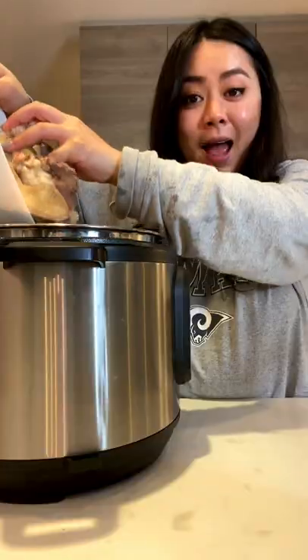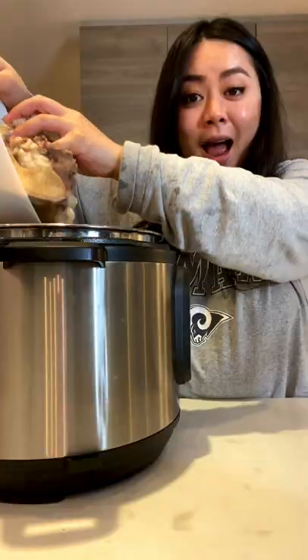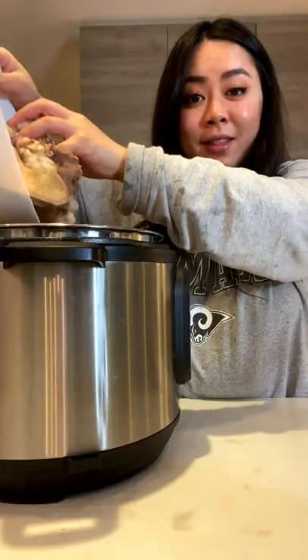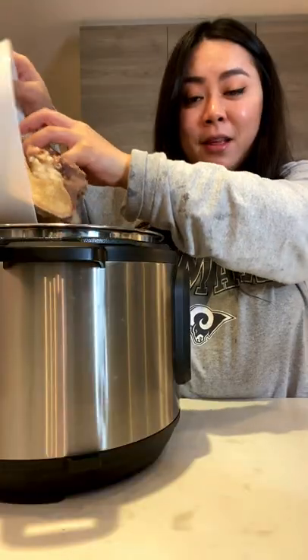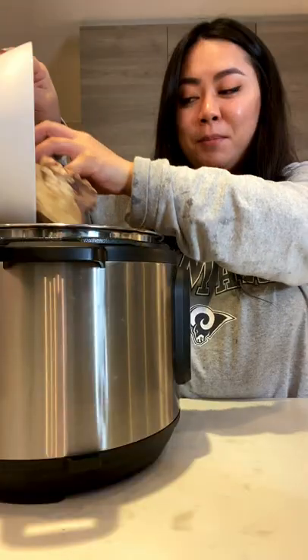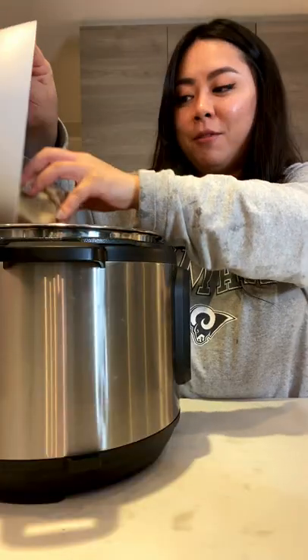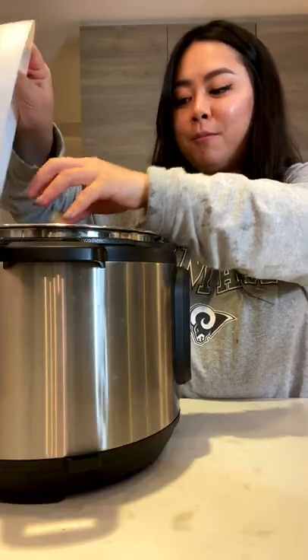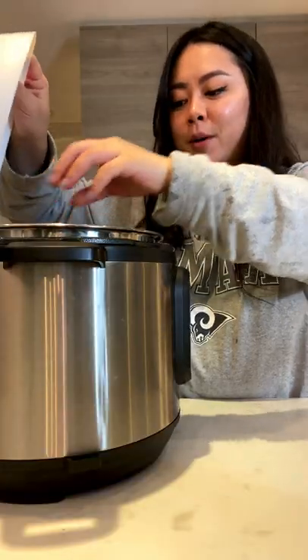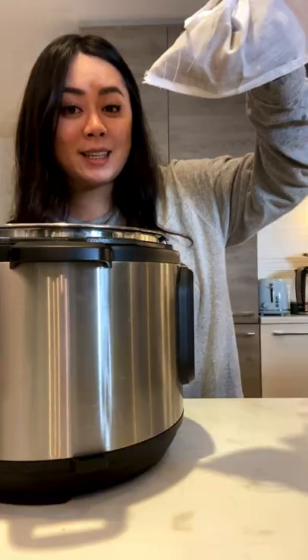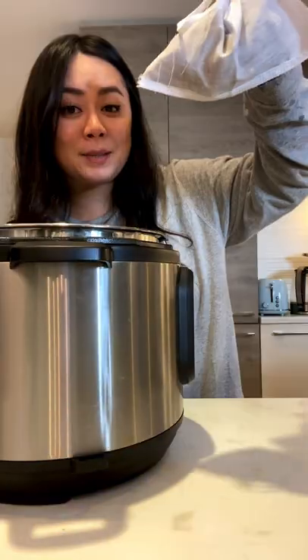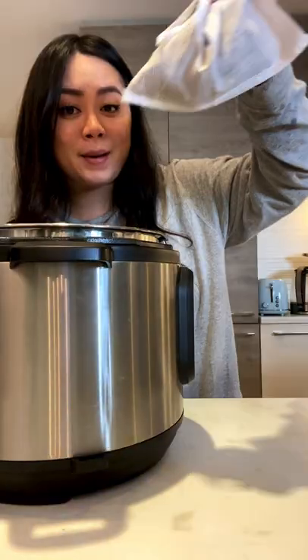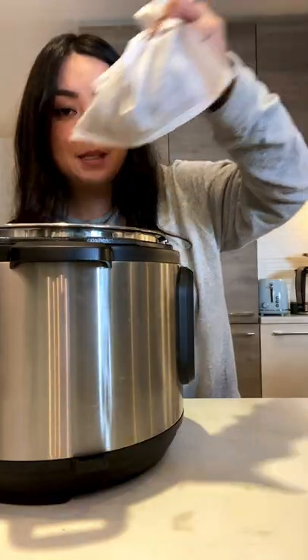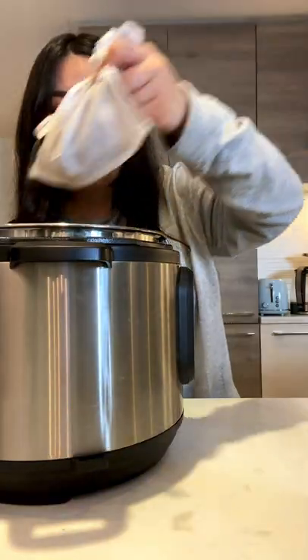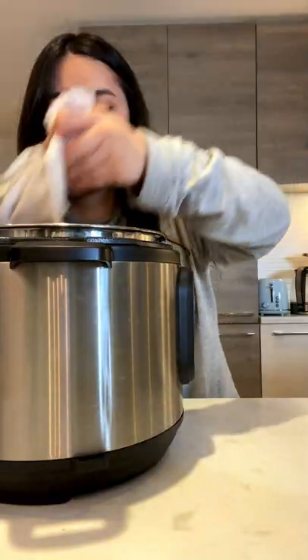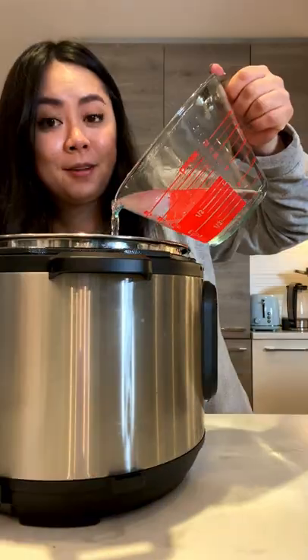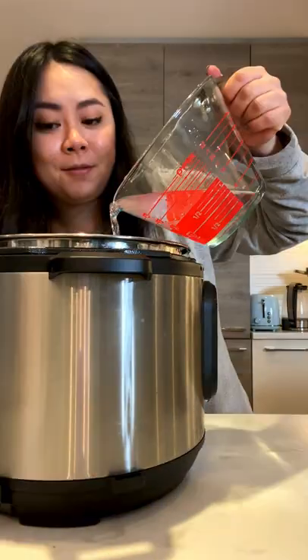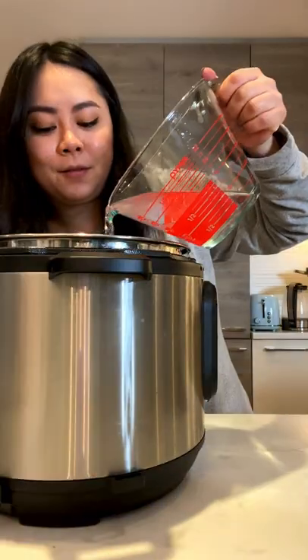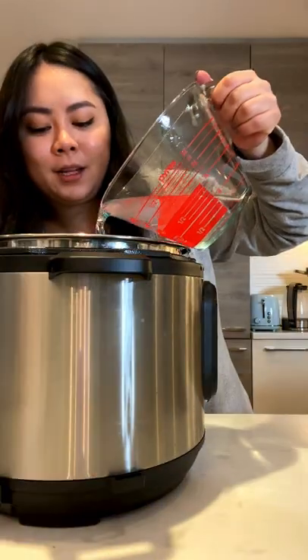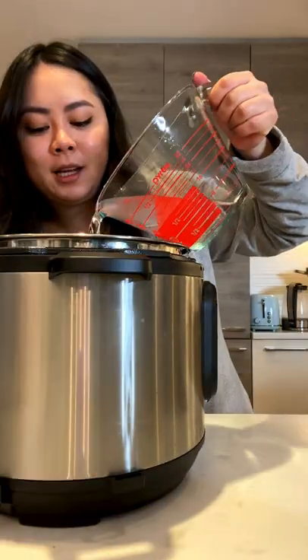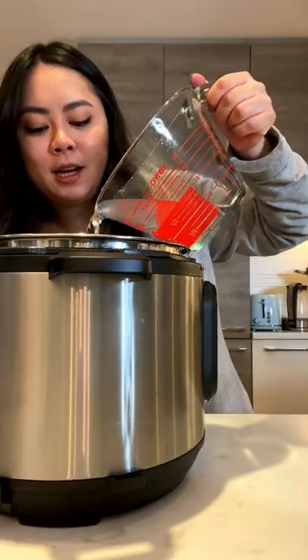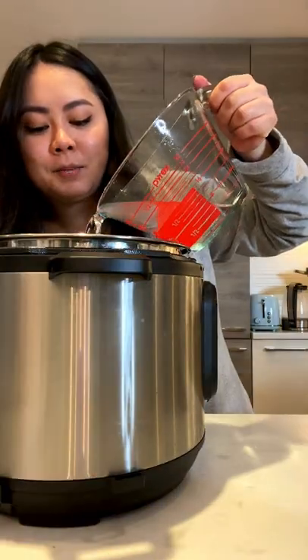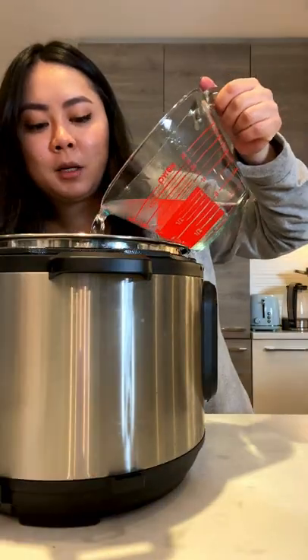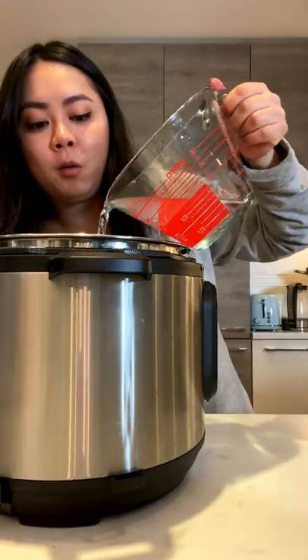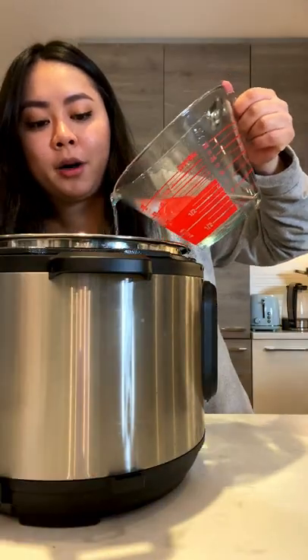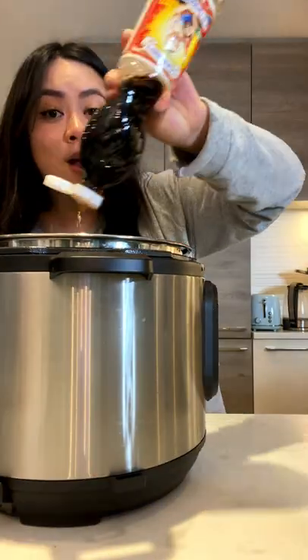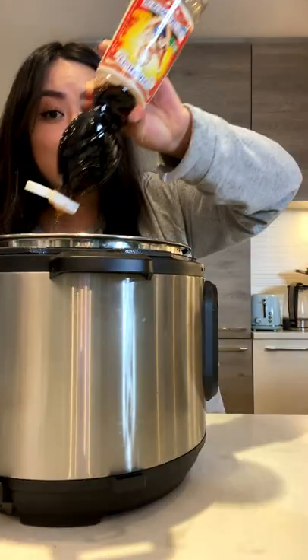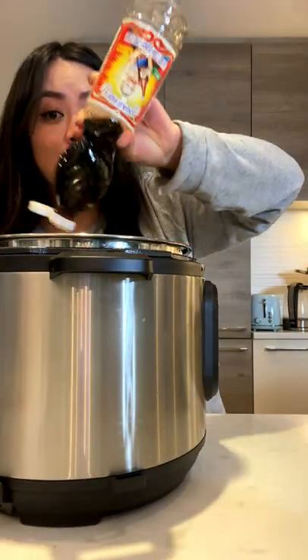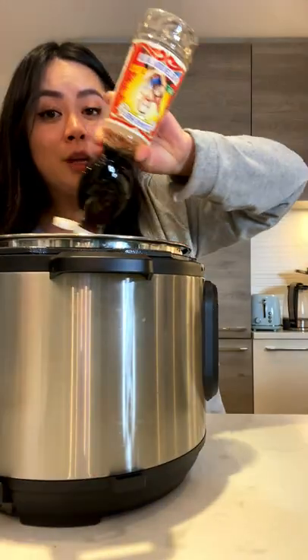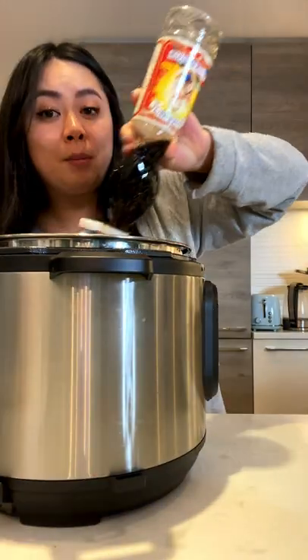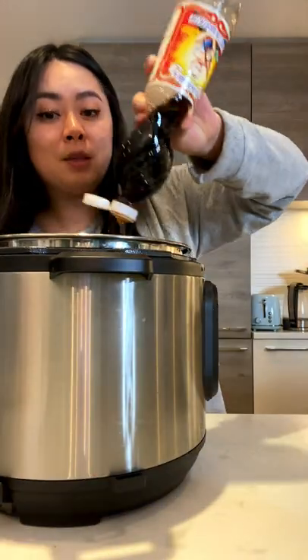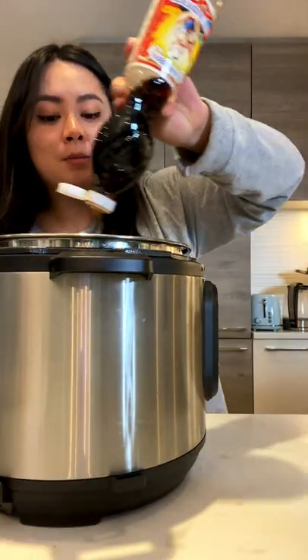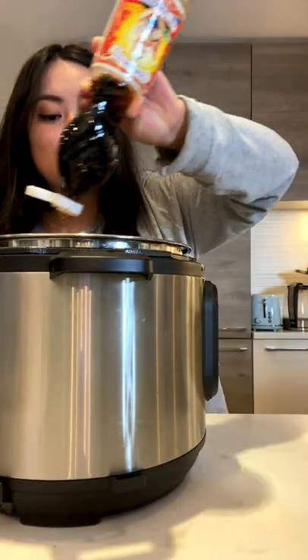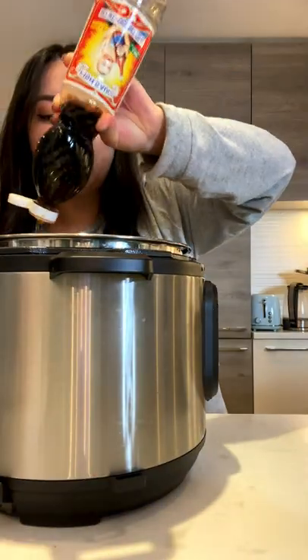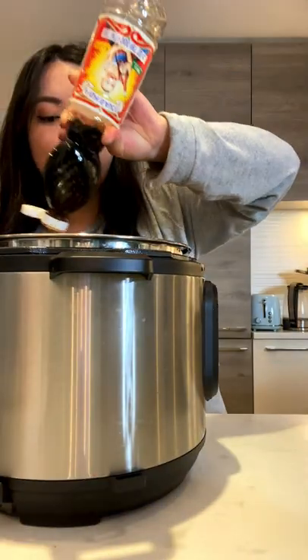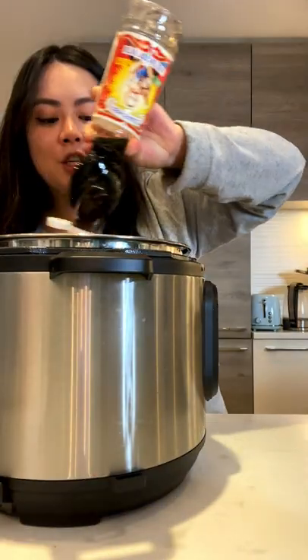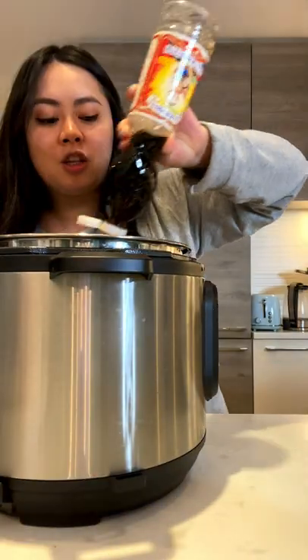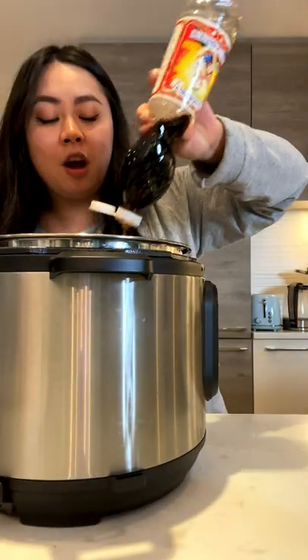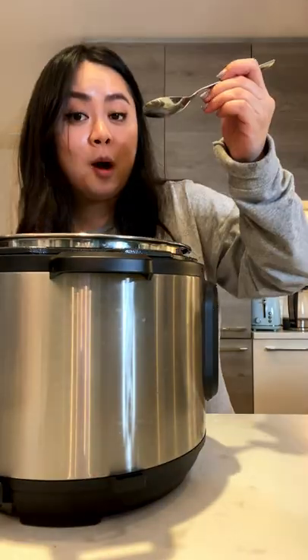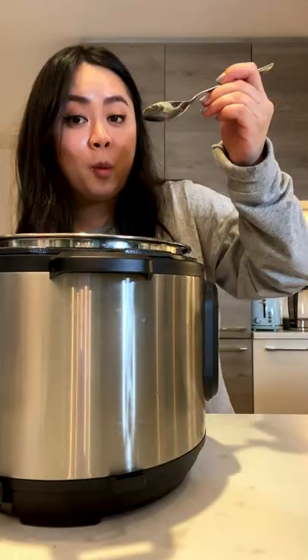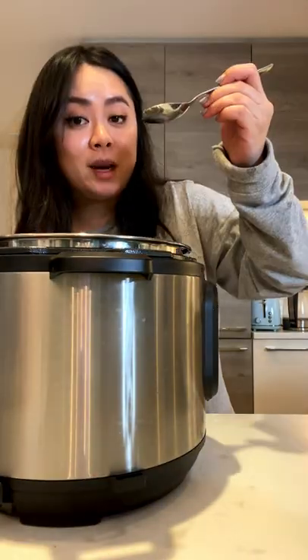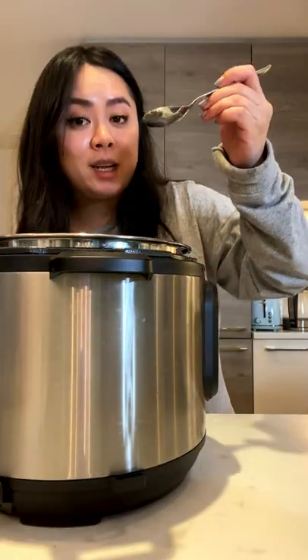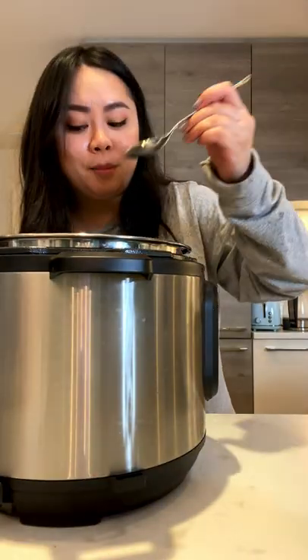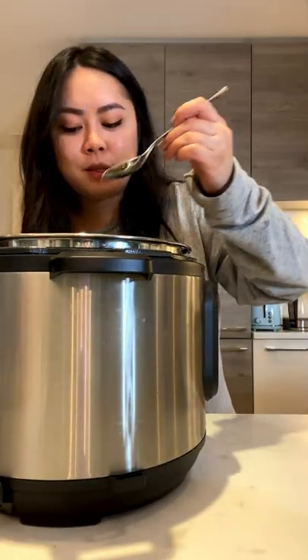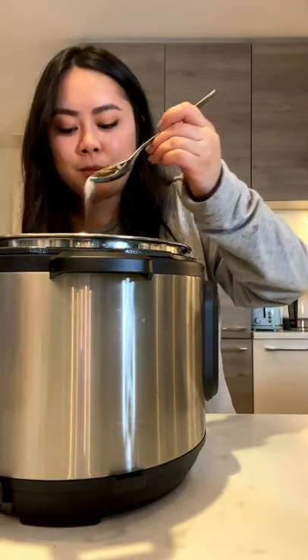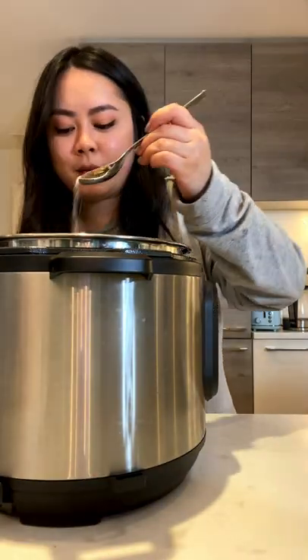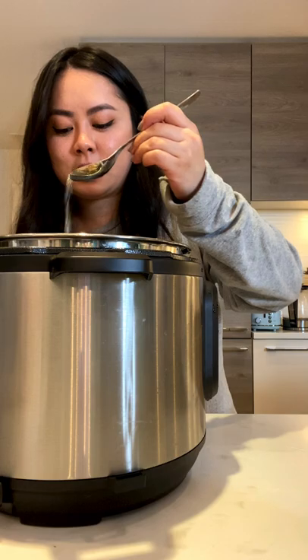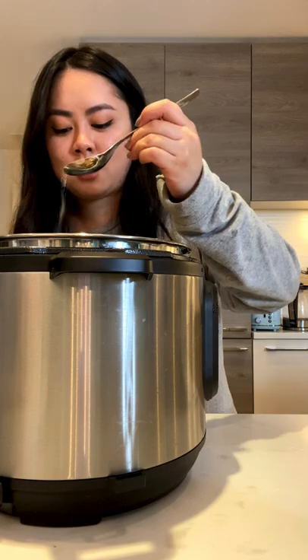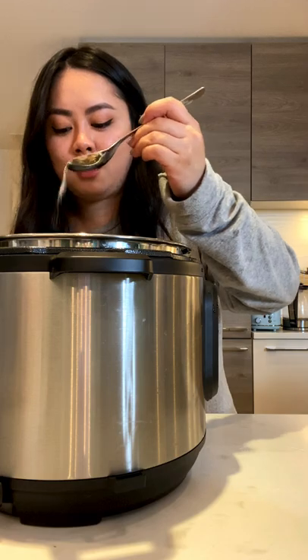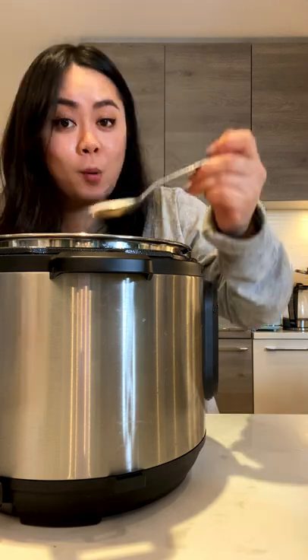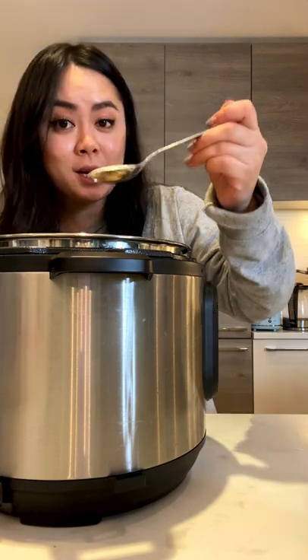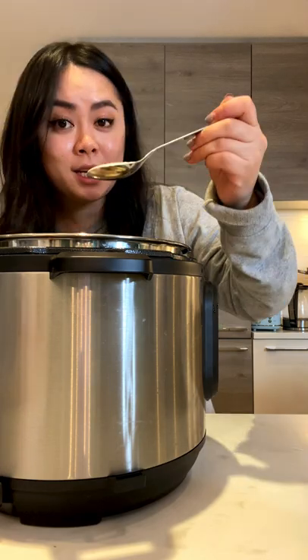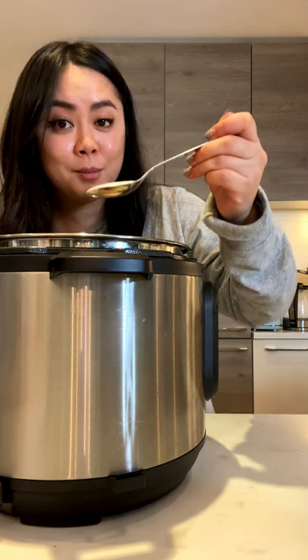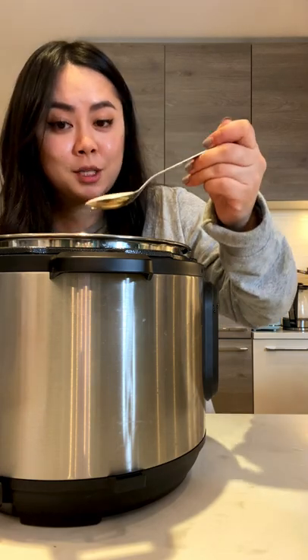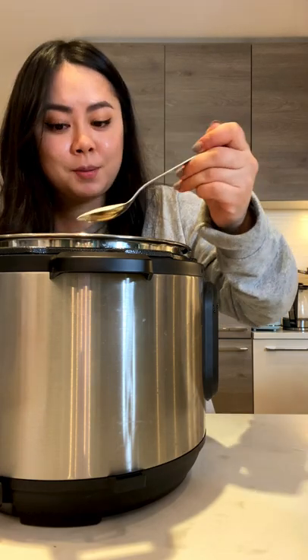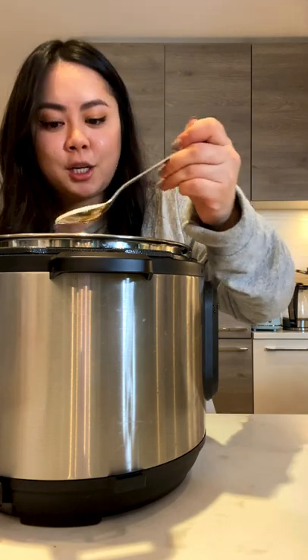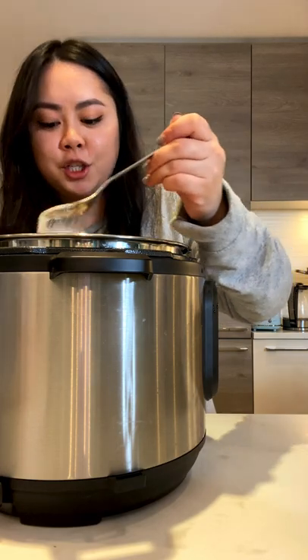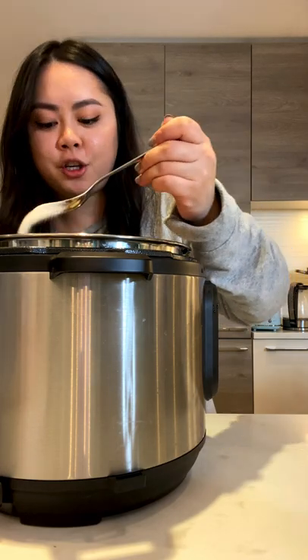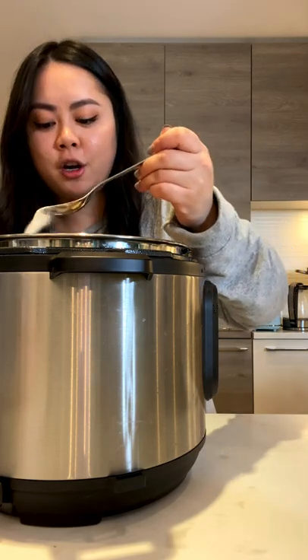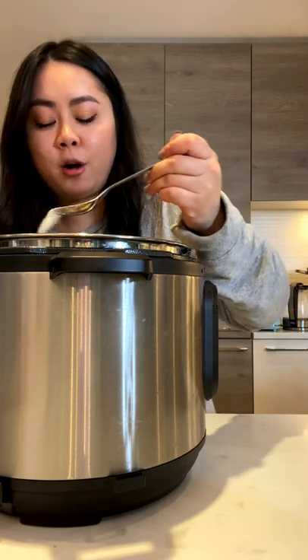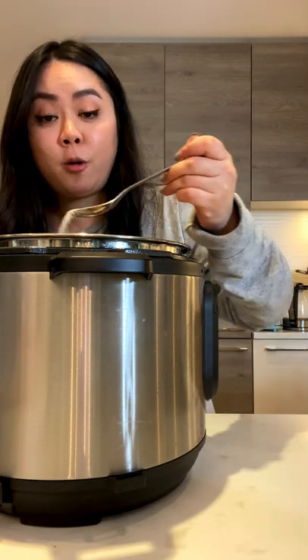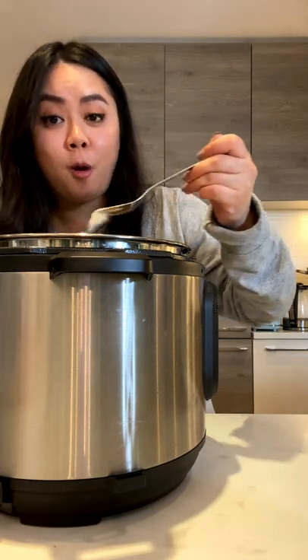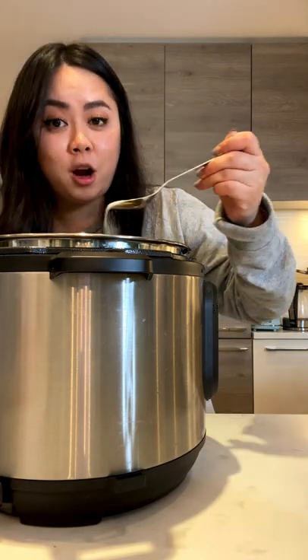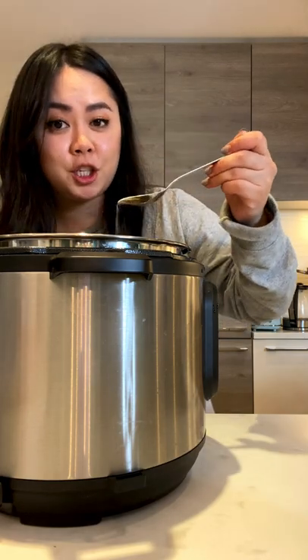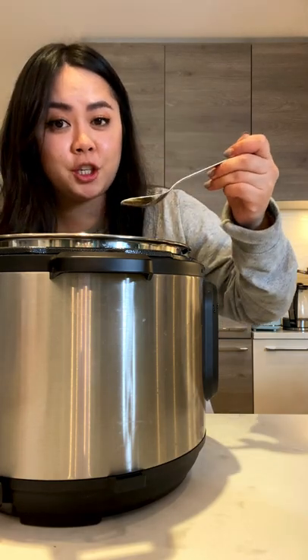Add in the beef bone, the spice pack, 15 cups of water, two tablespoons of fish sauce, one tablespoon of salt, one tablespoon of sugar or rock sugar.